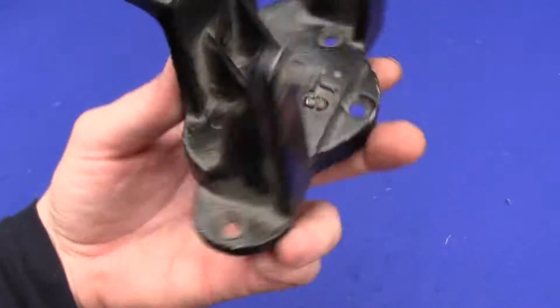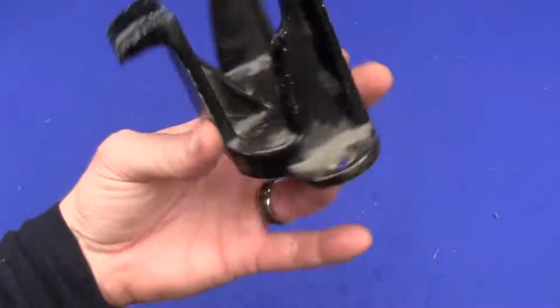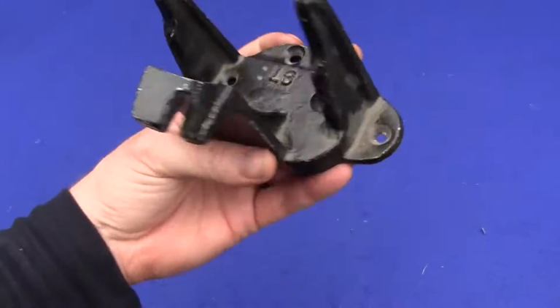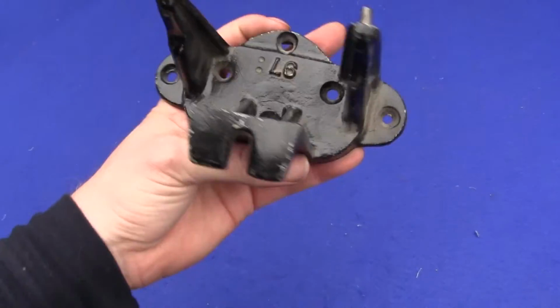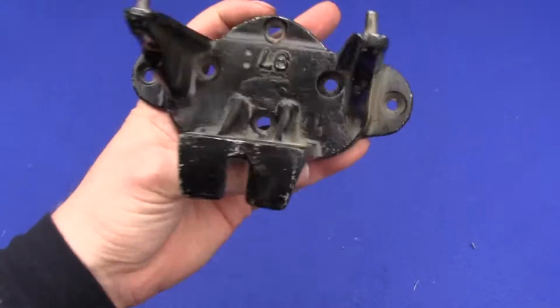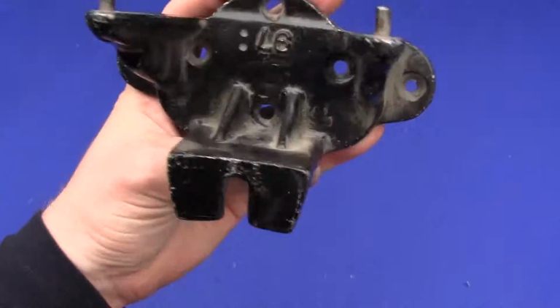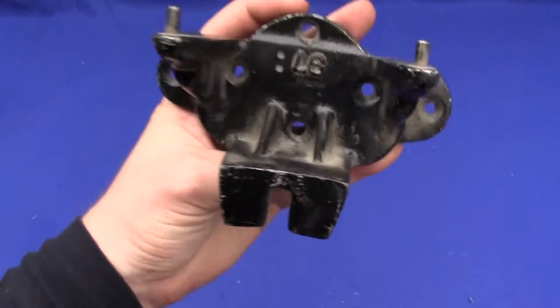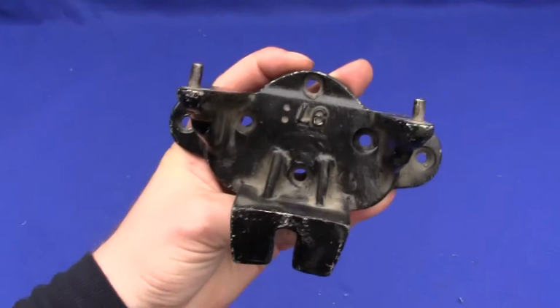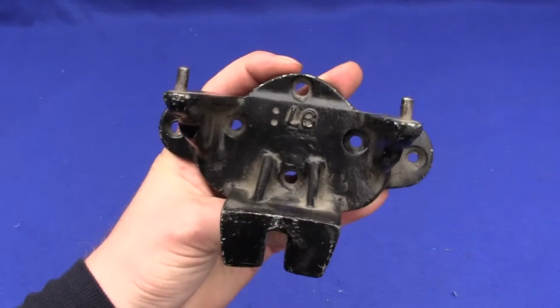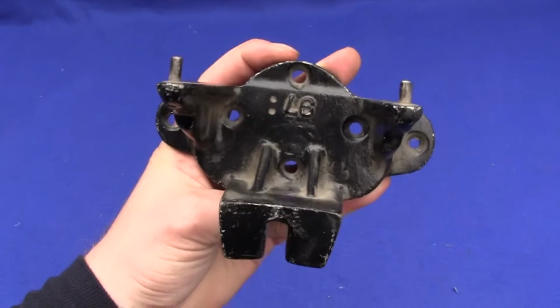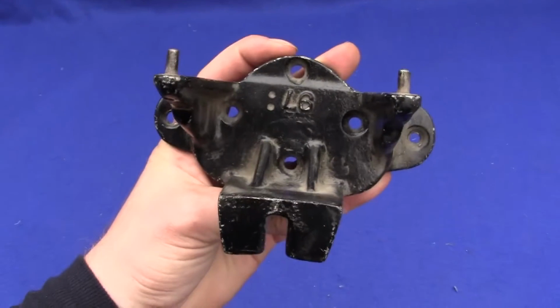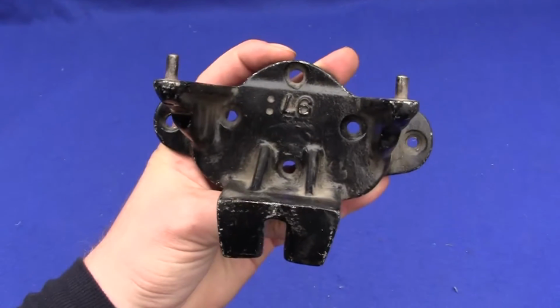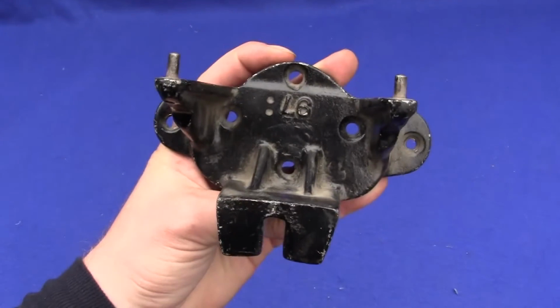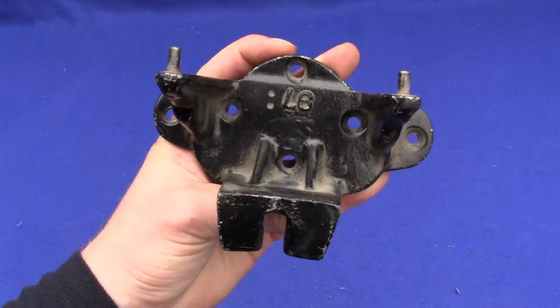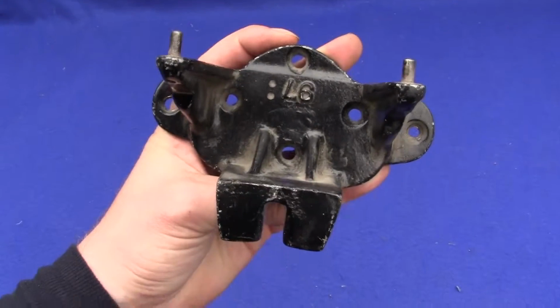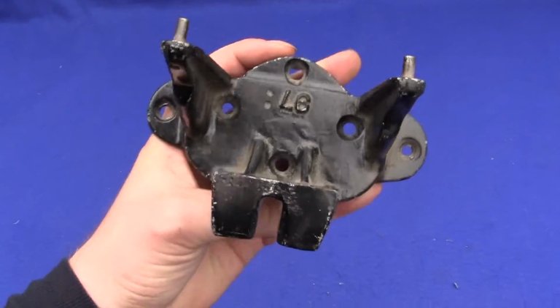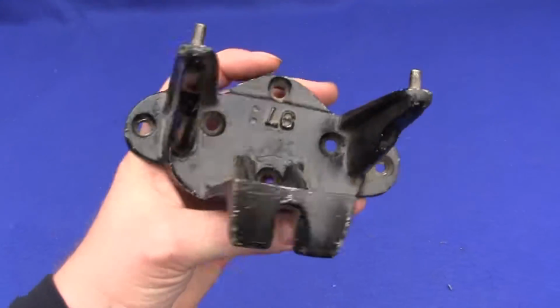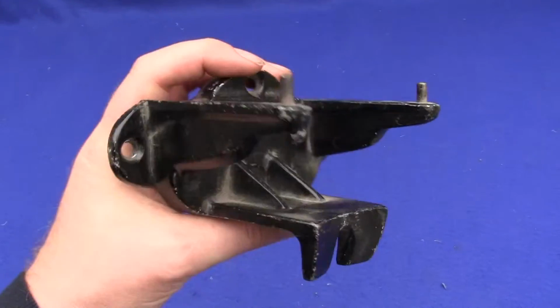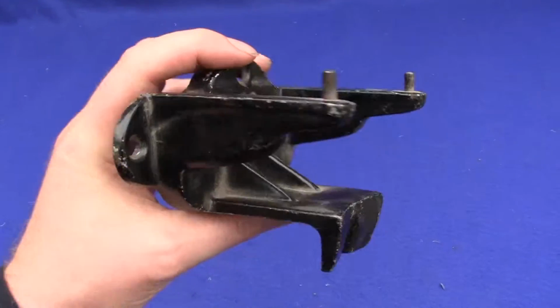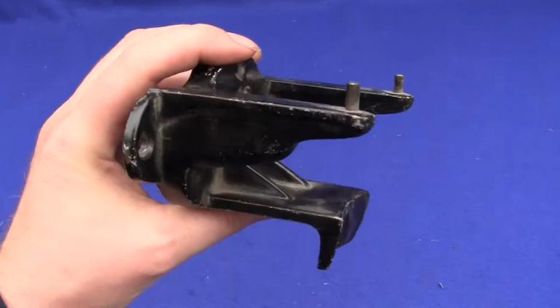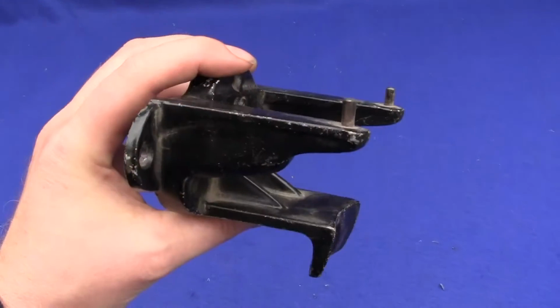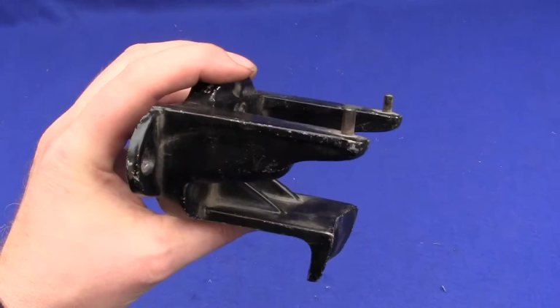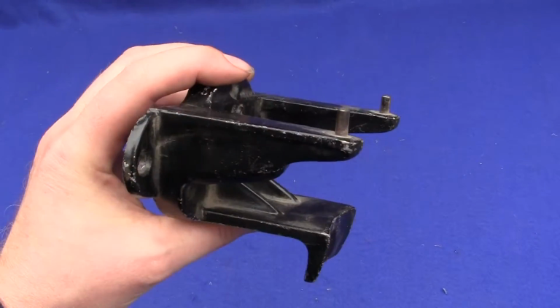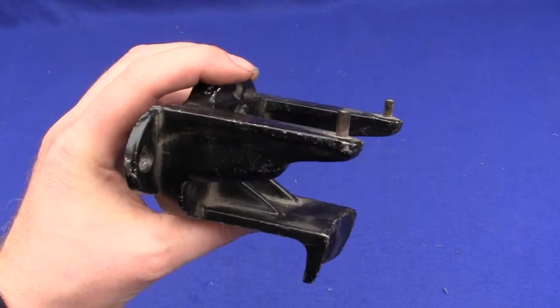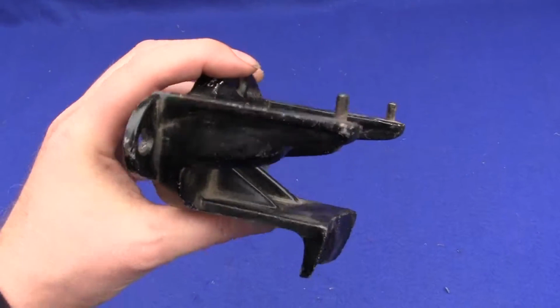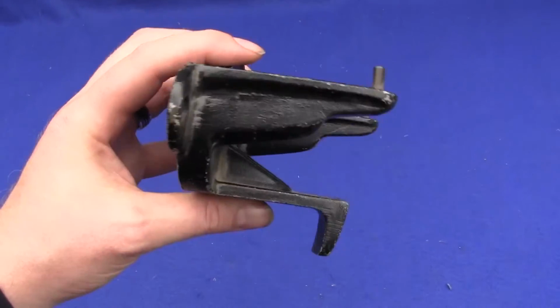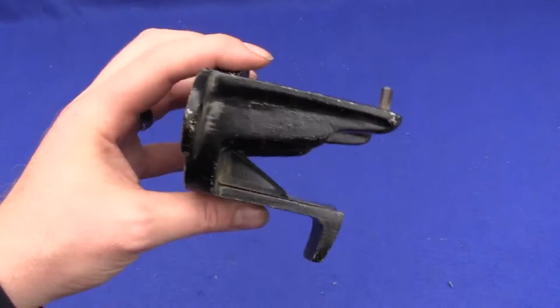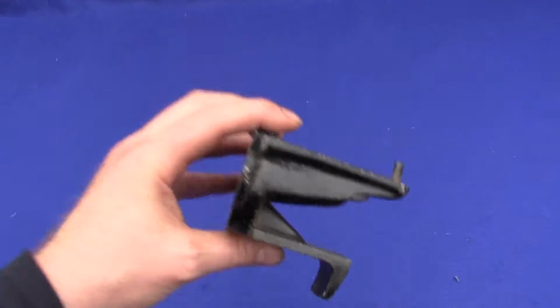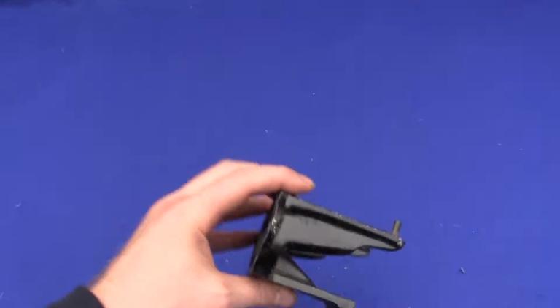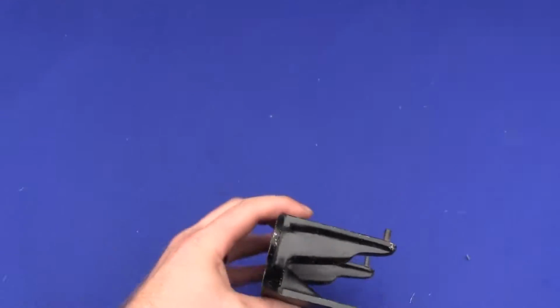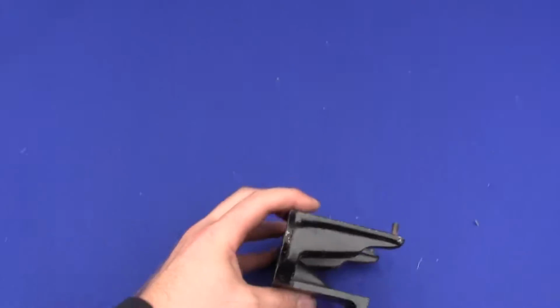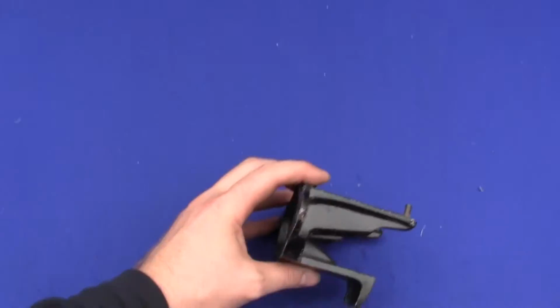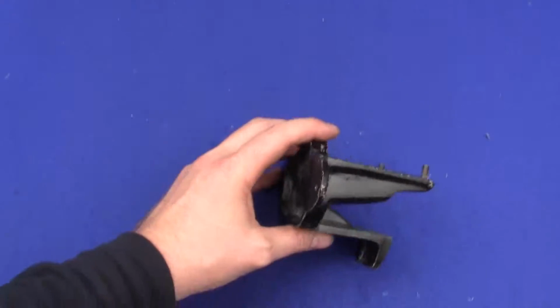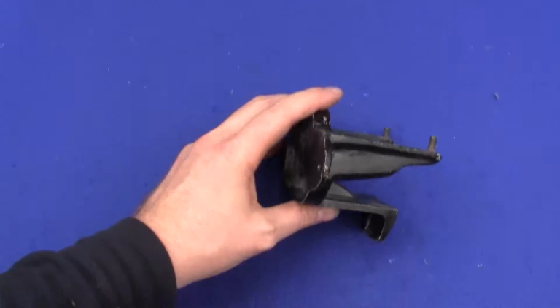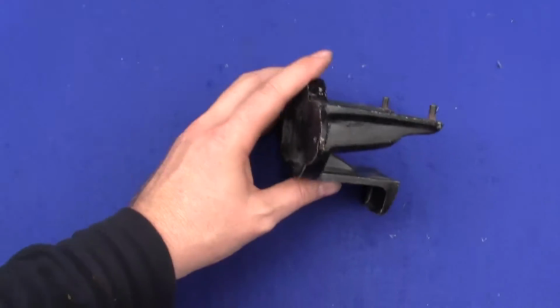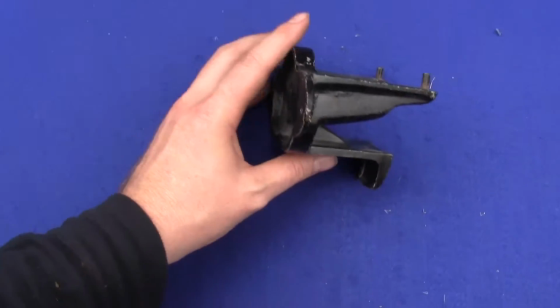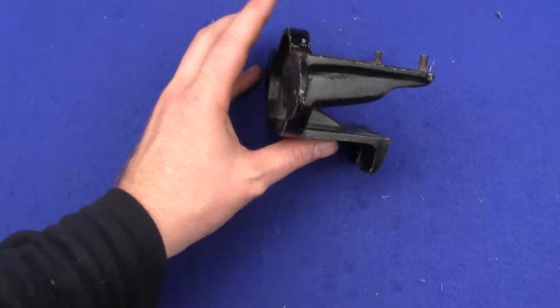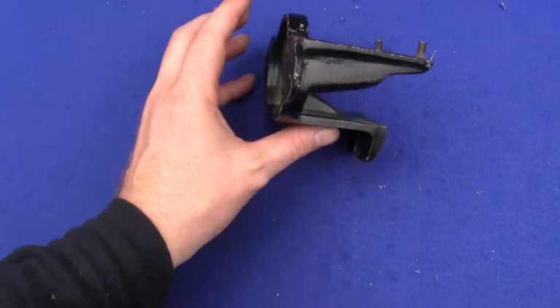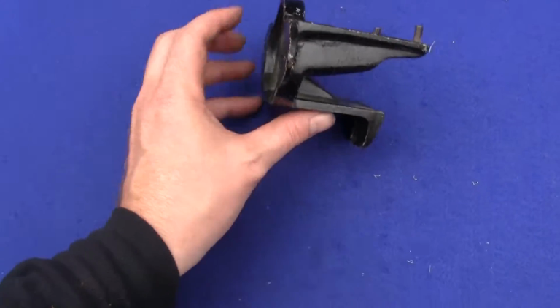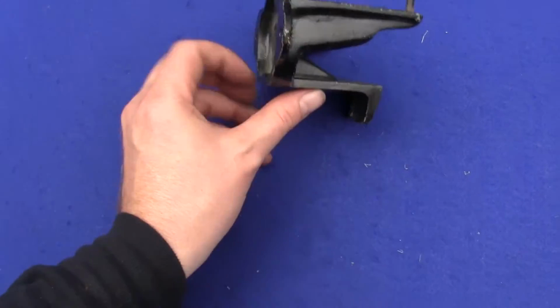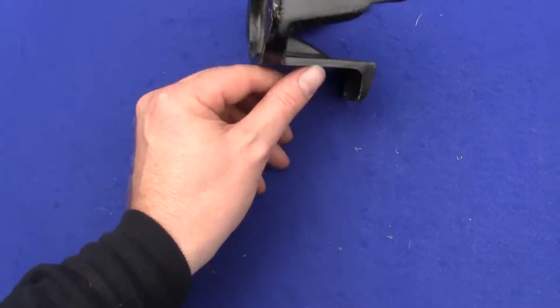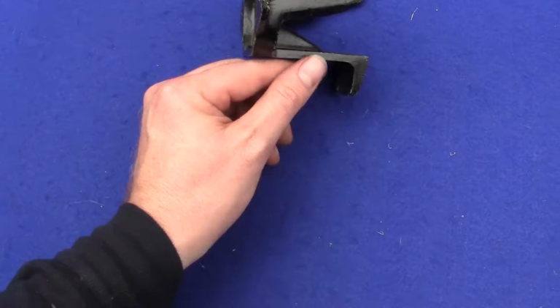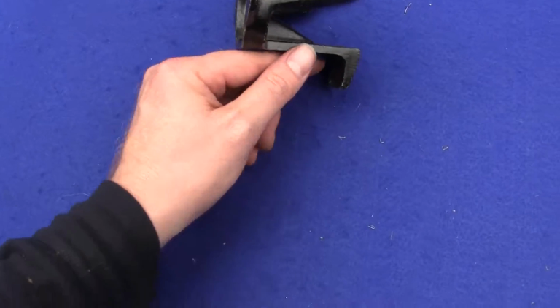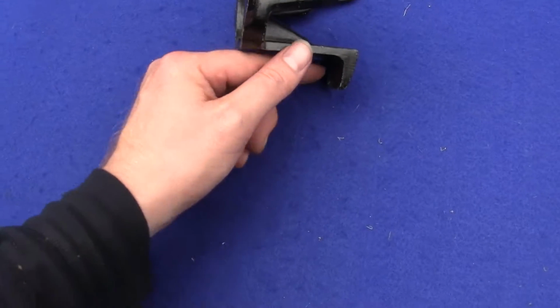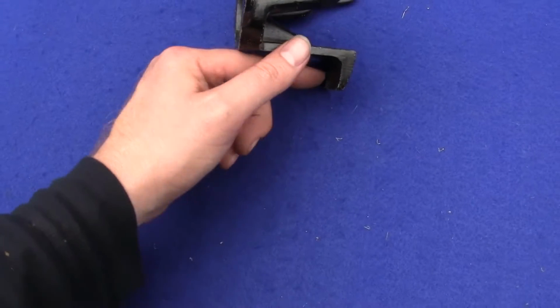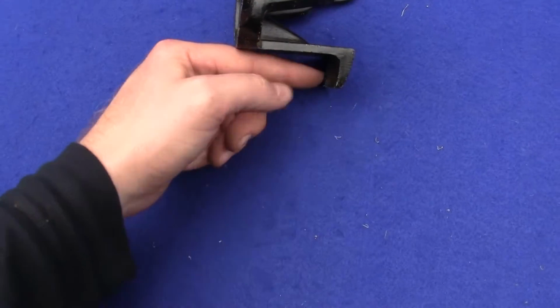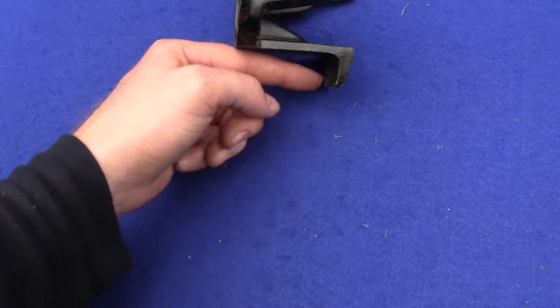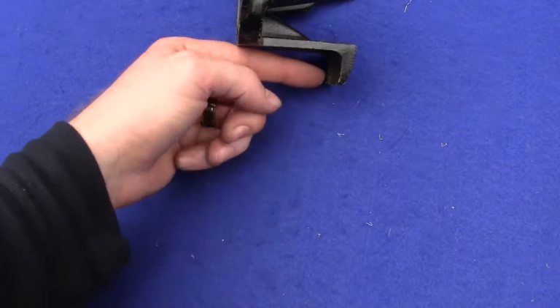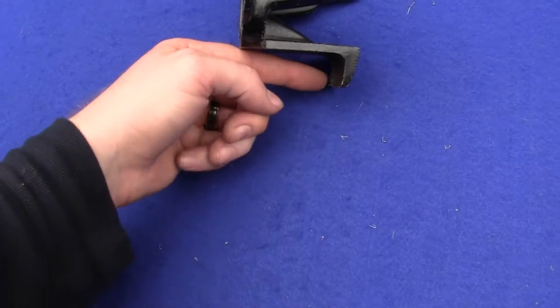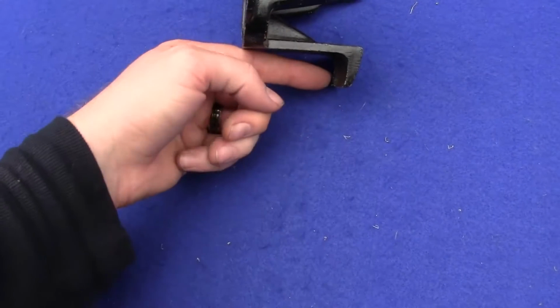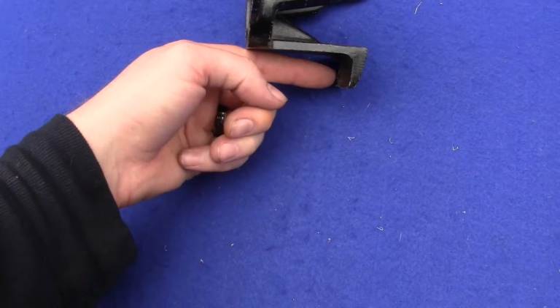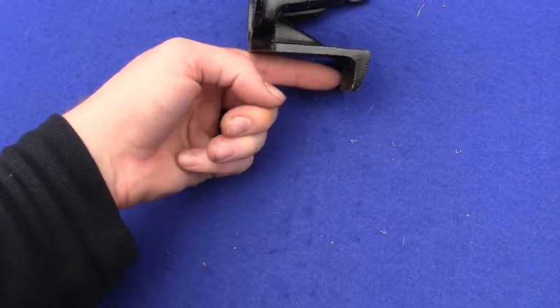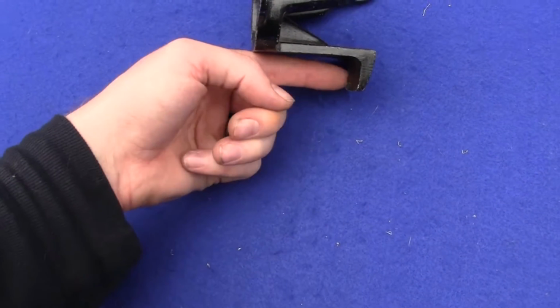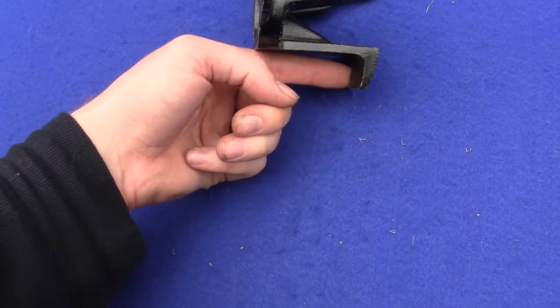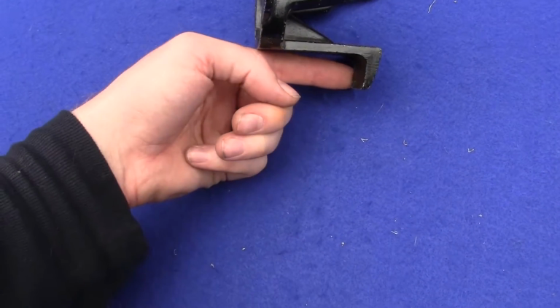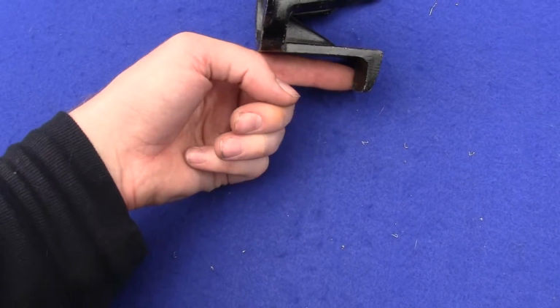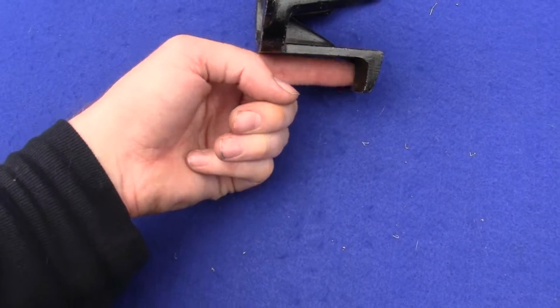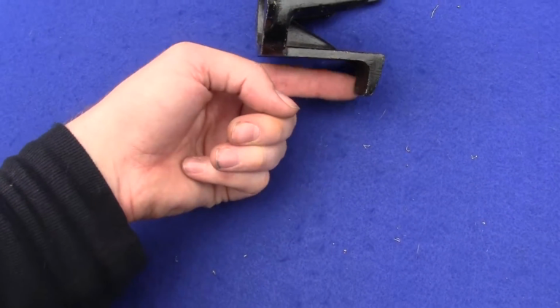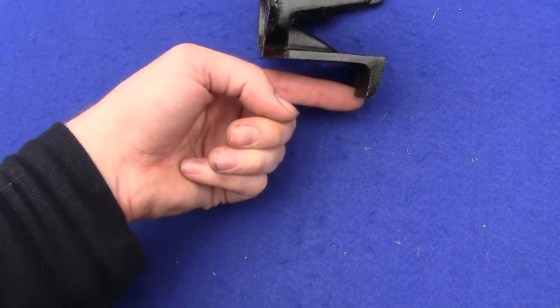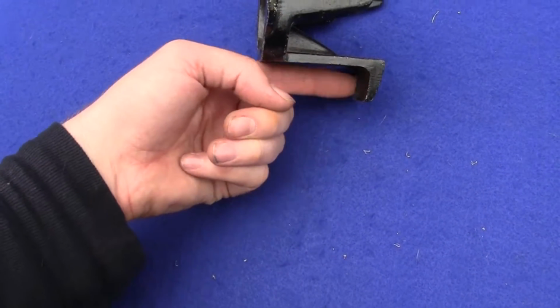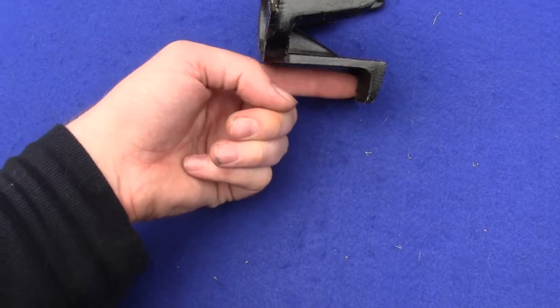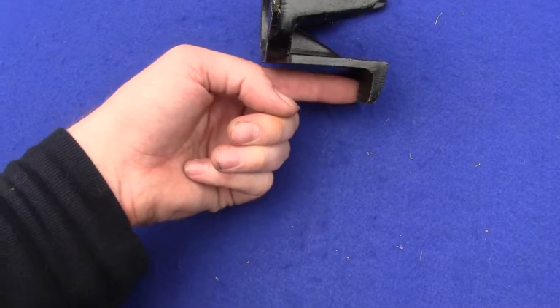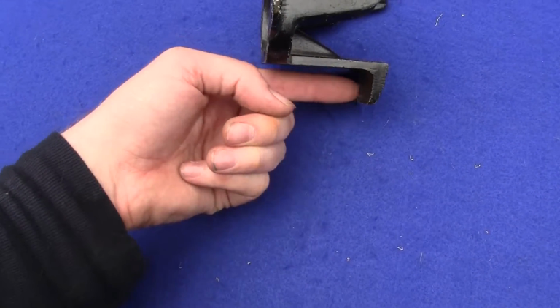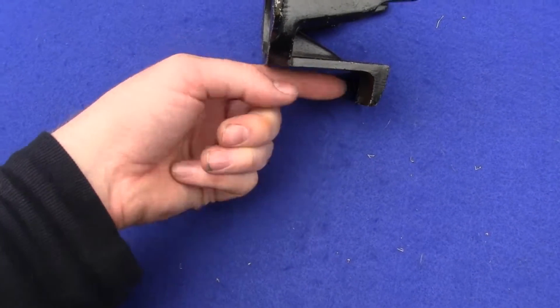It goes like this on the wall, and then you put the gumball machine on there, and then you put a lock behind this tab right here in the center.